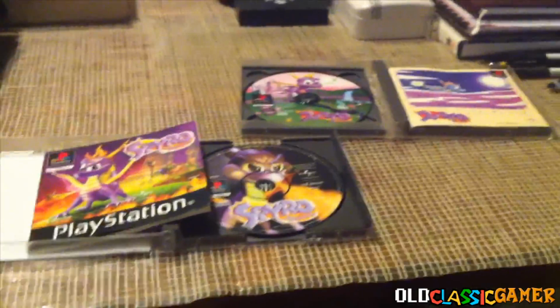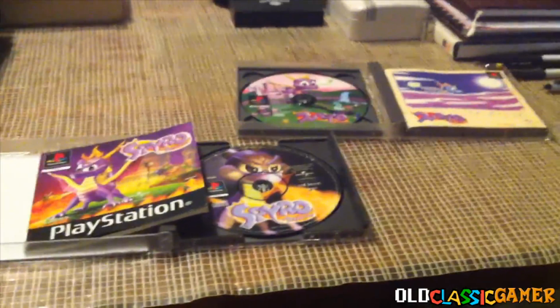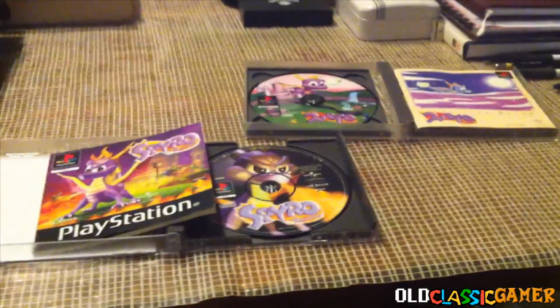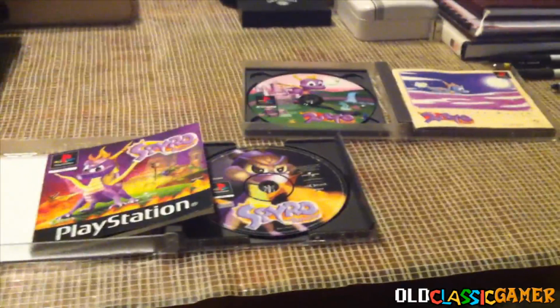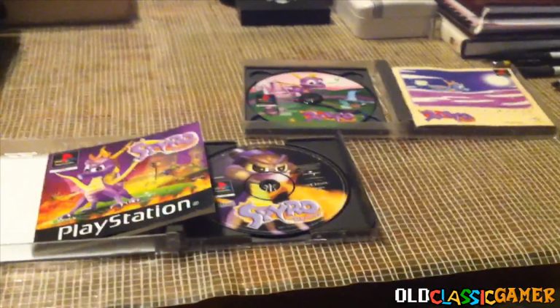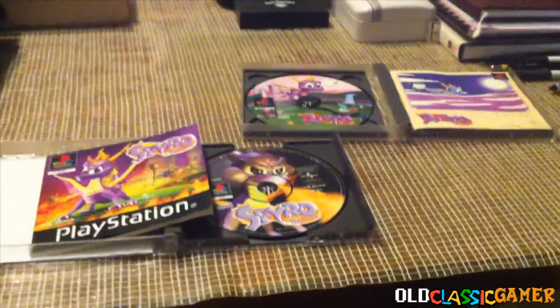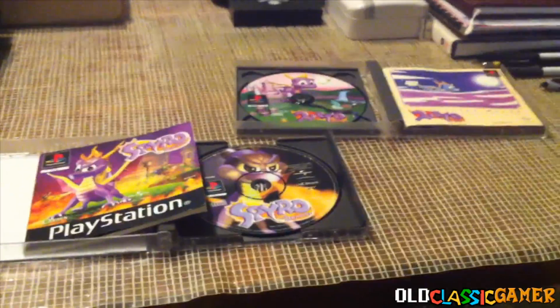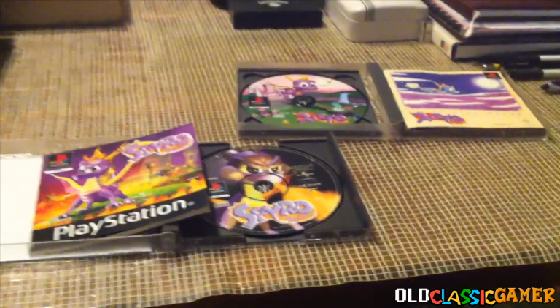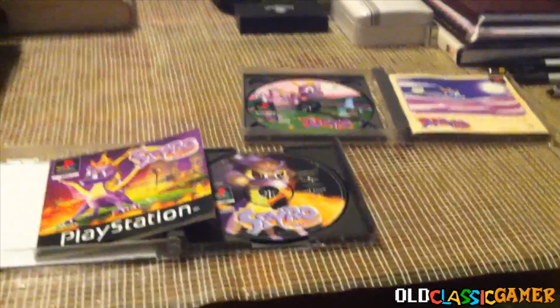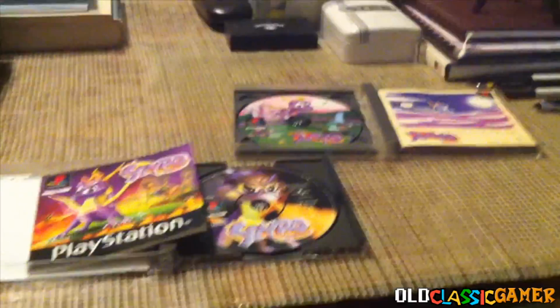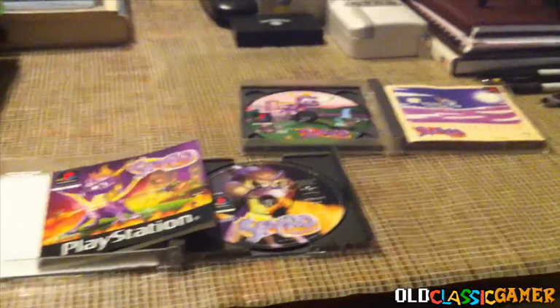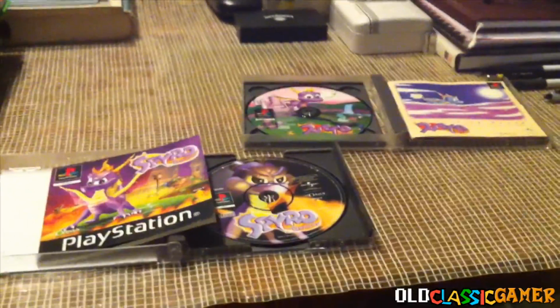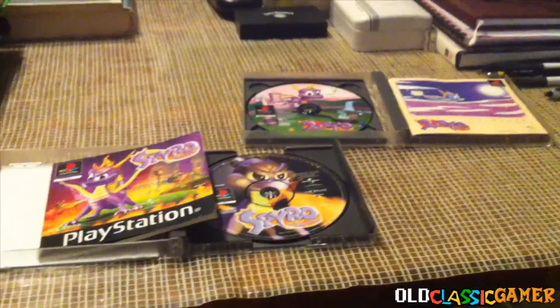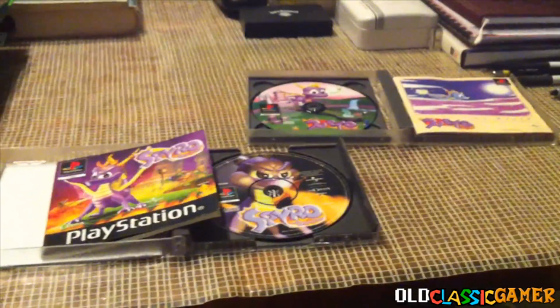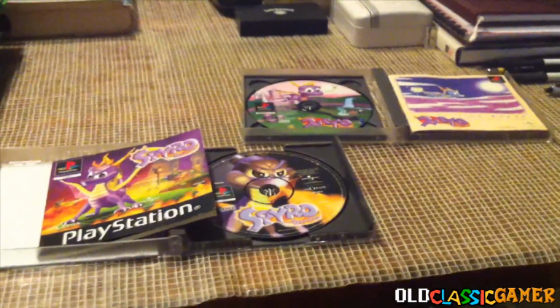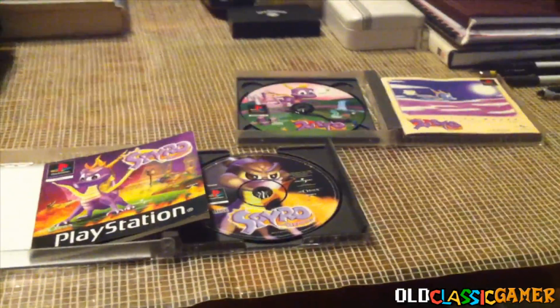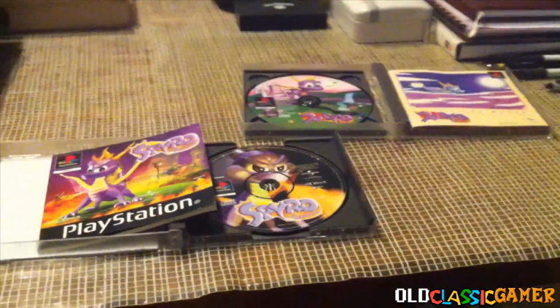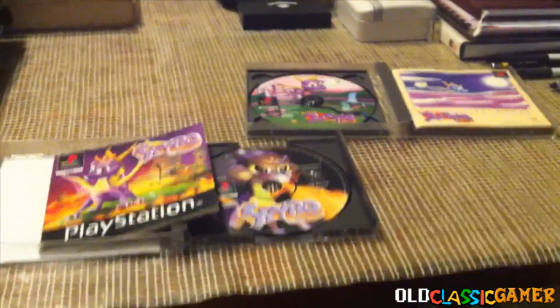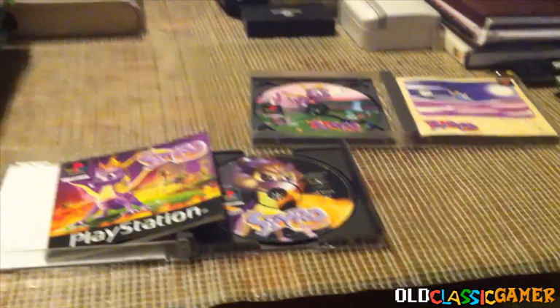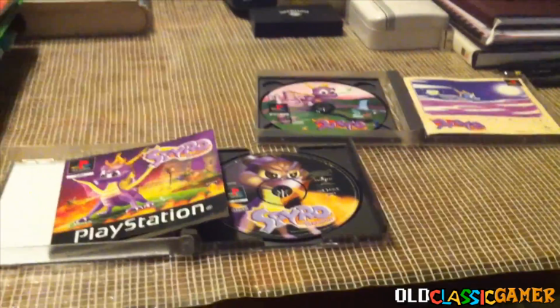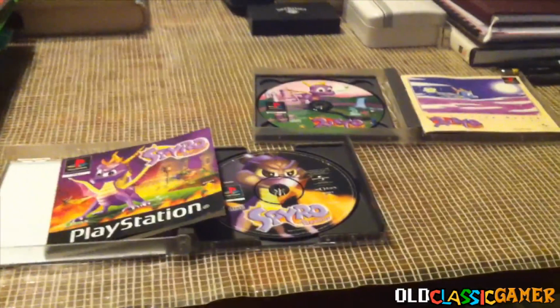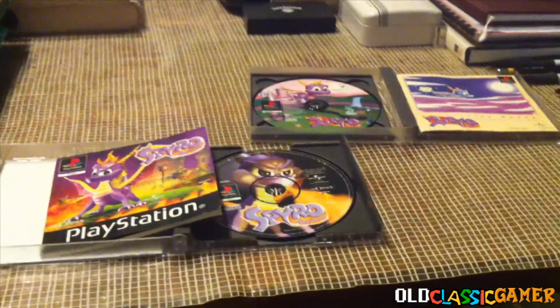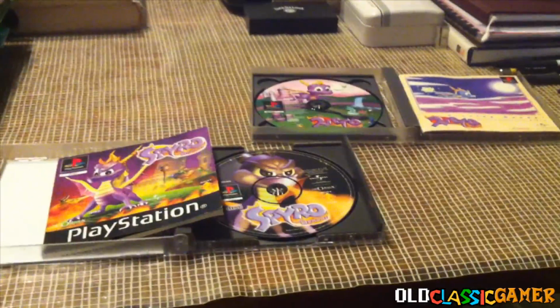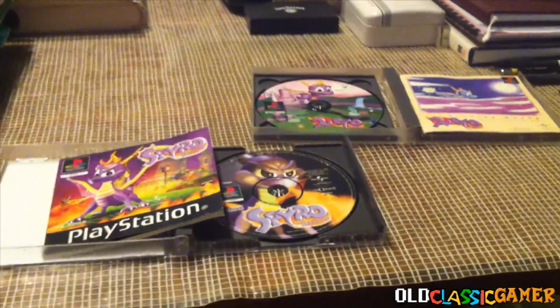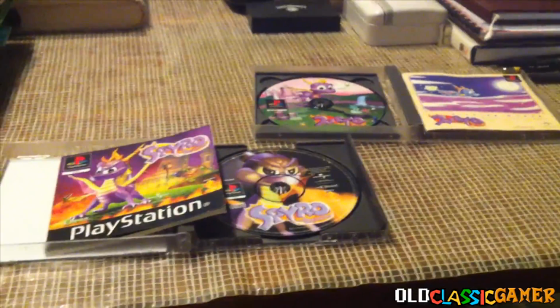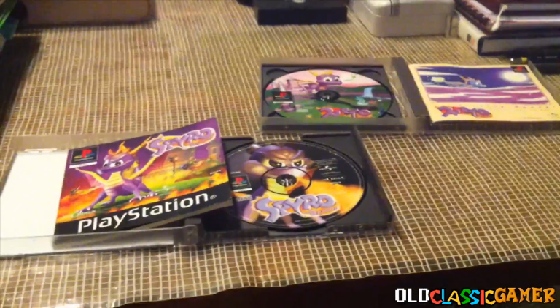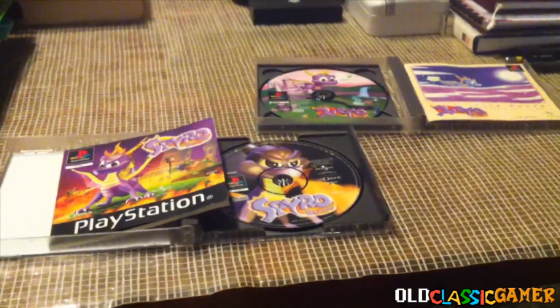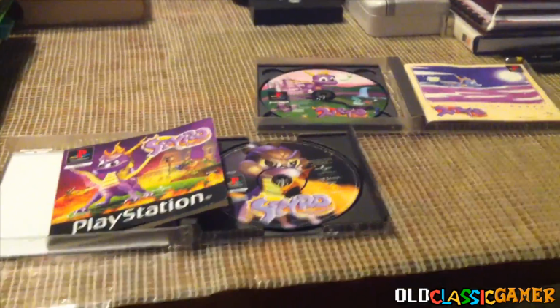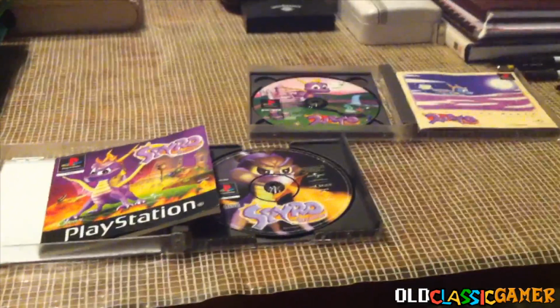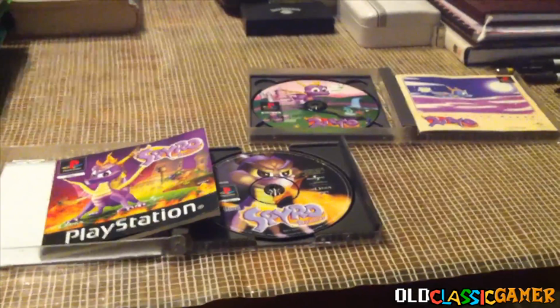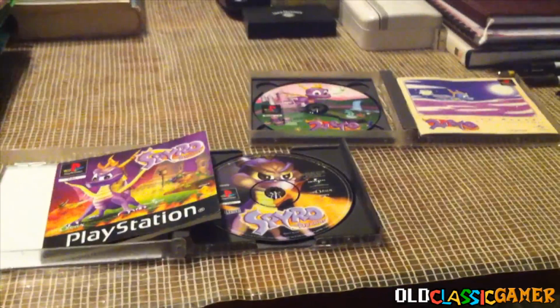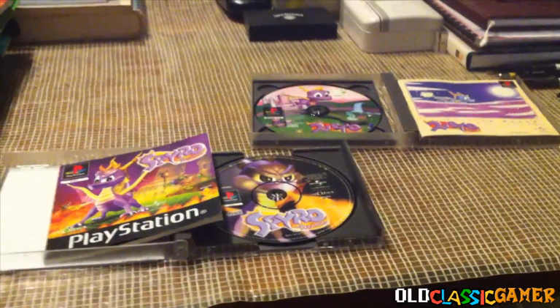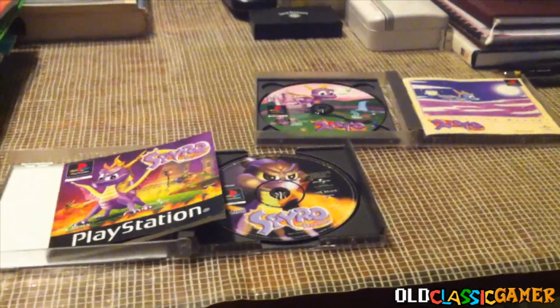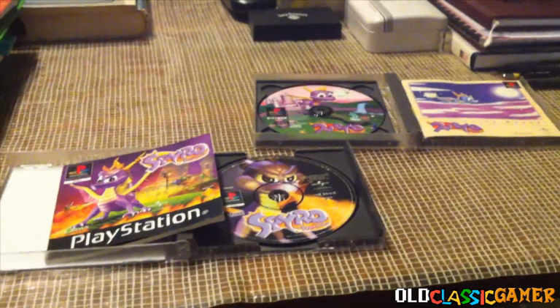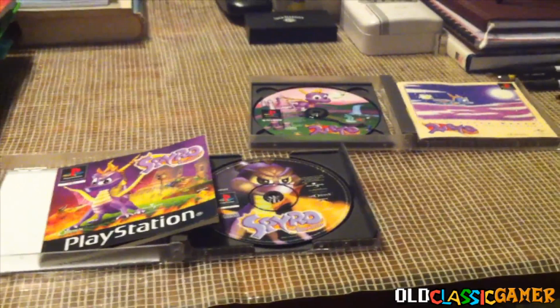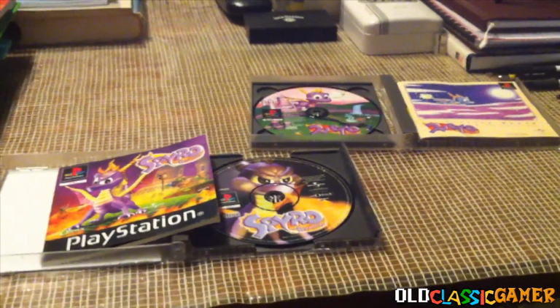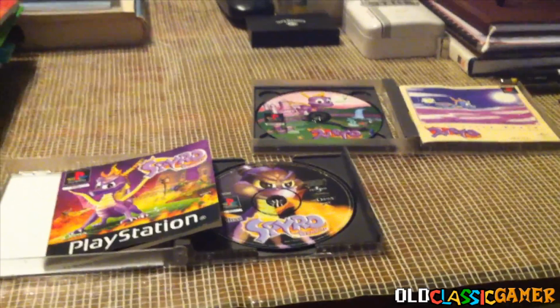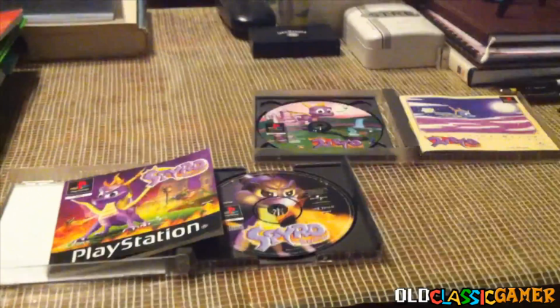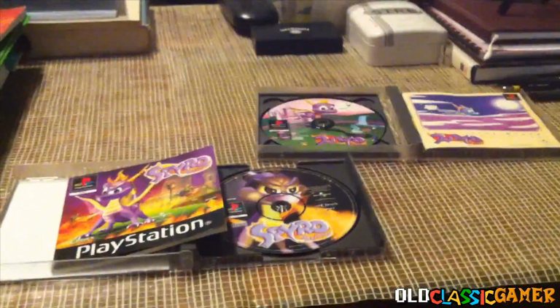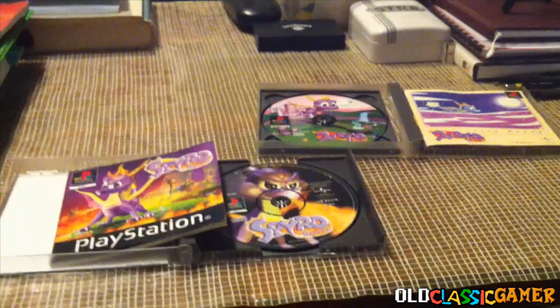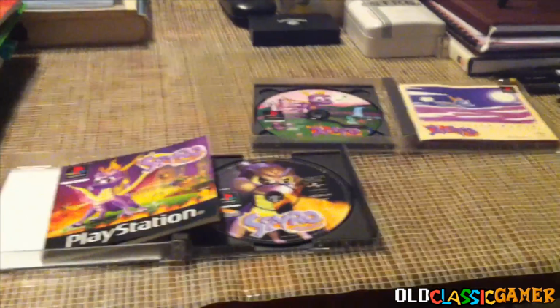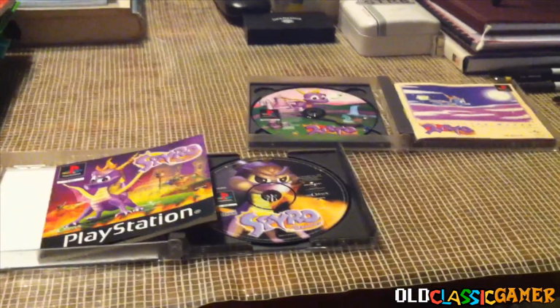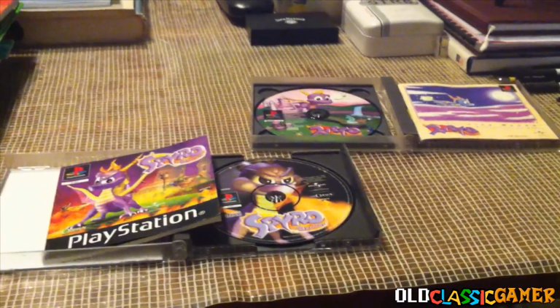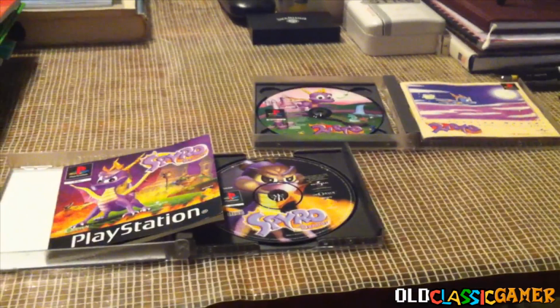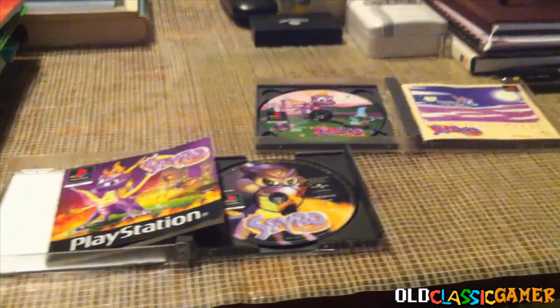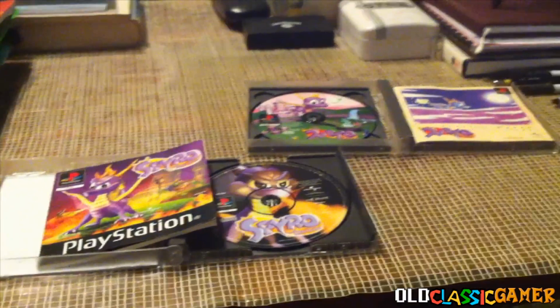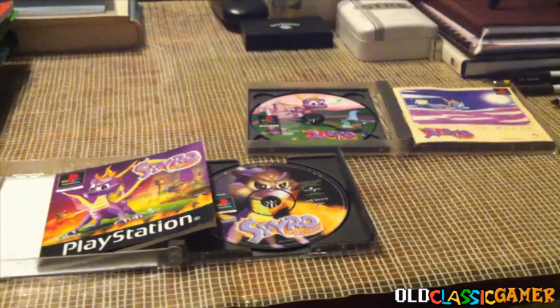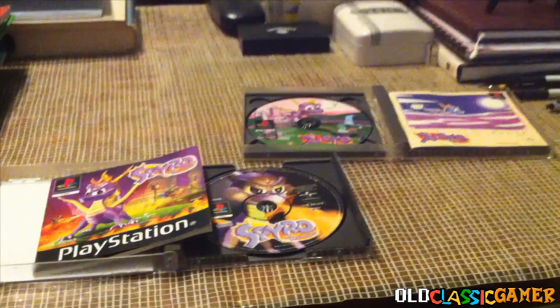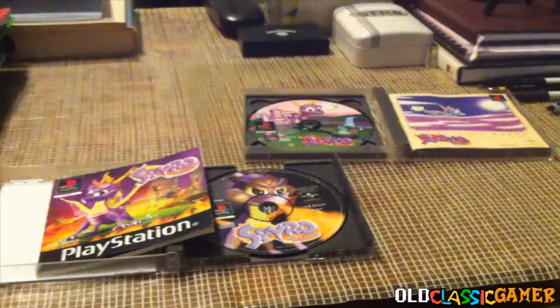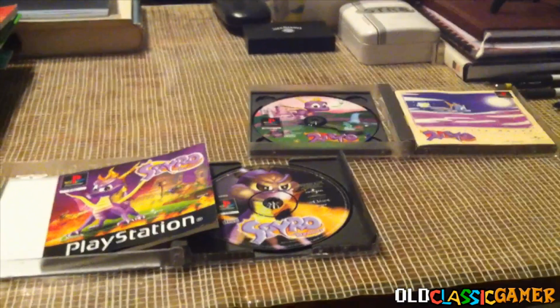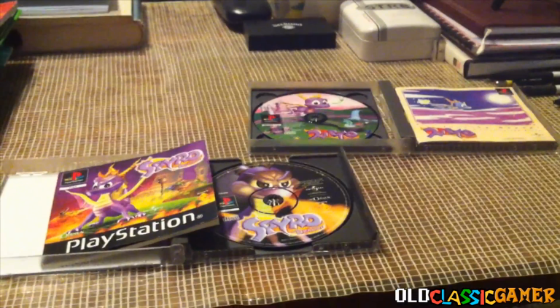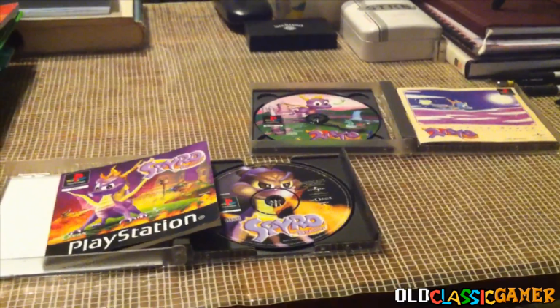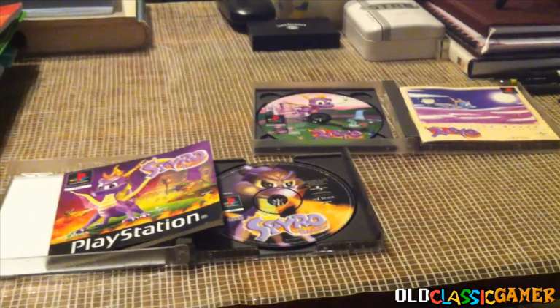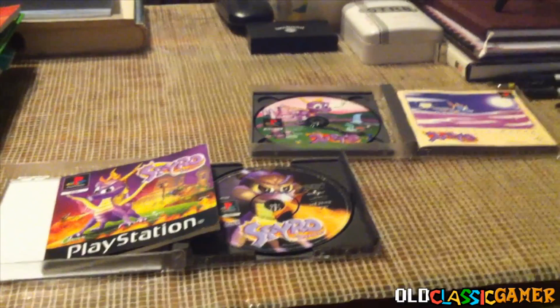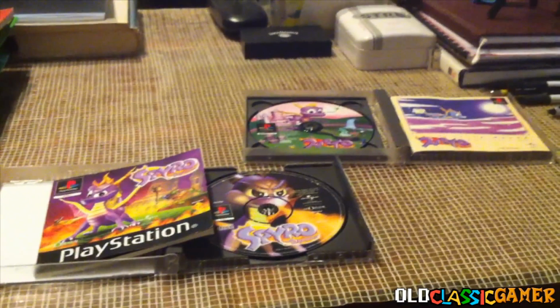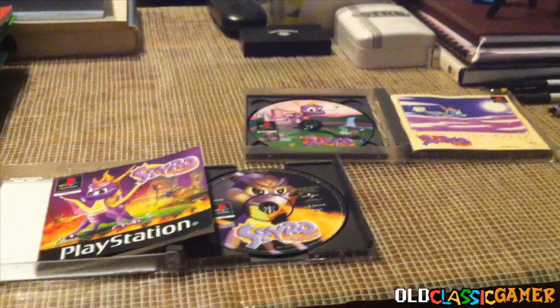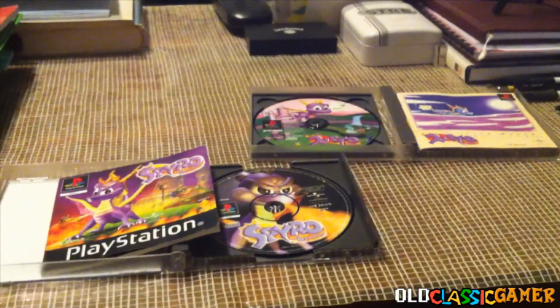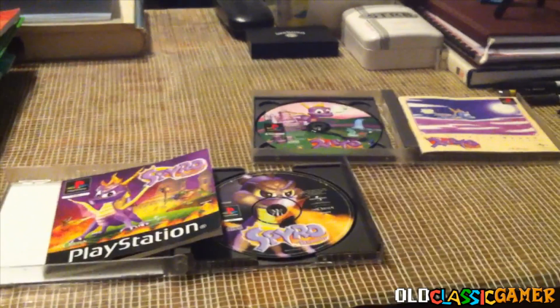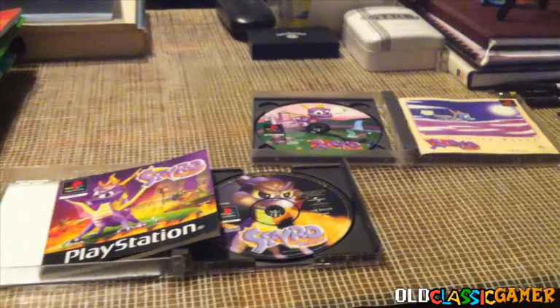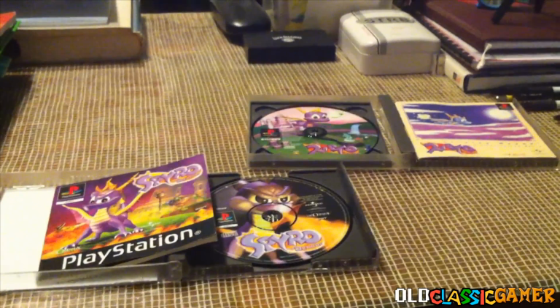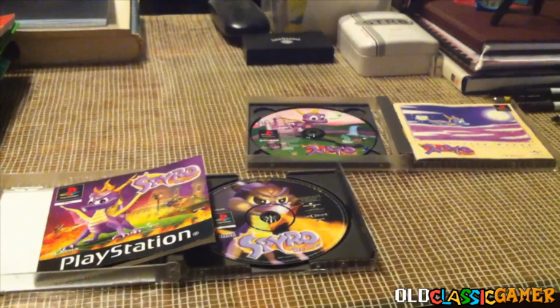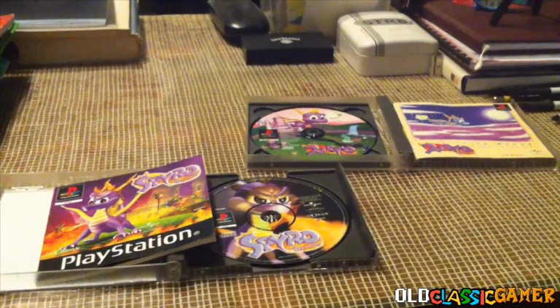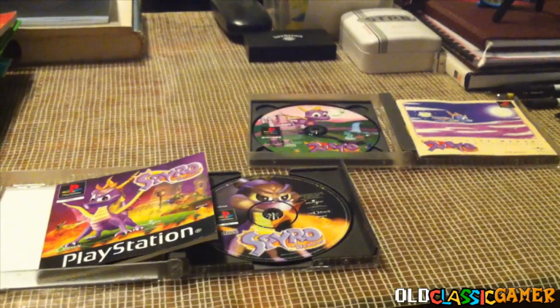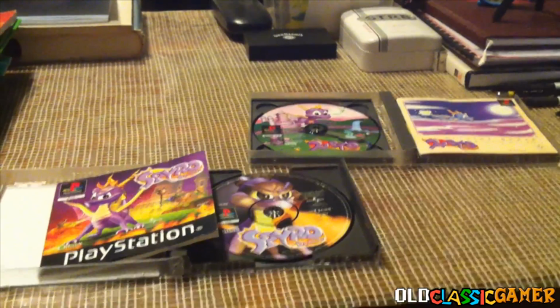Before the actual video starts, just a small proof that I own Spyro 1 physical copies, so nothing illegal here.